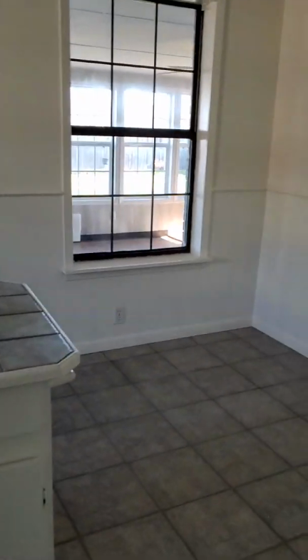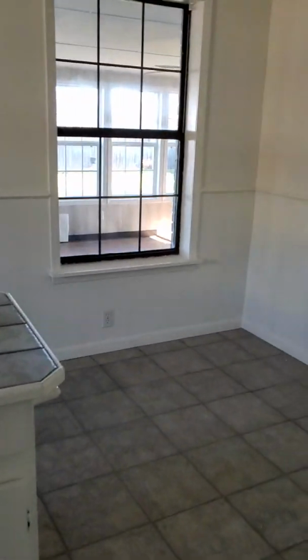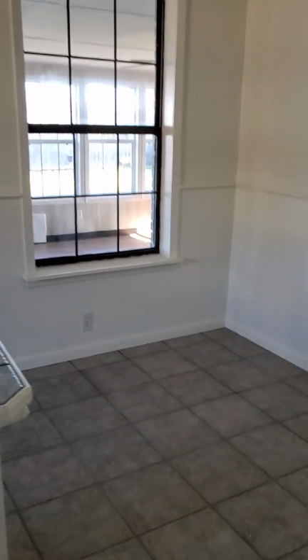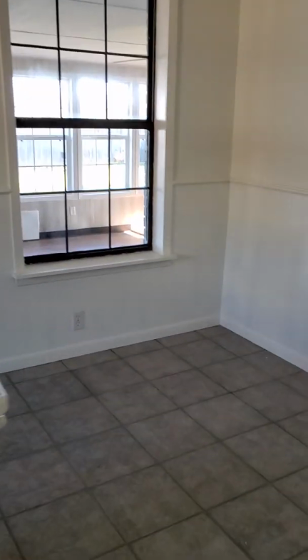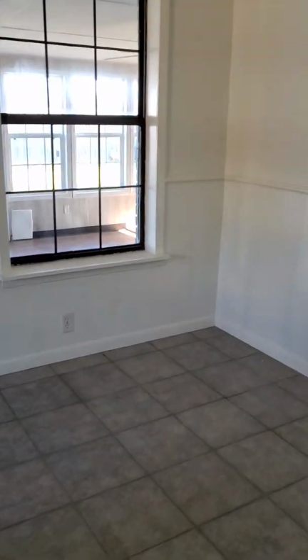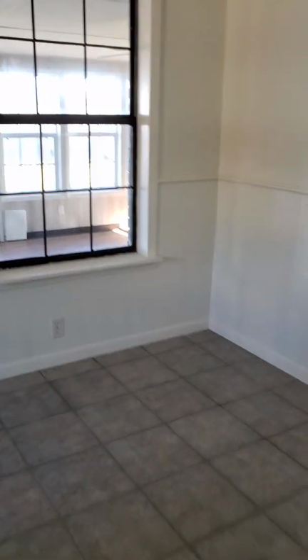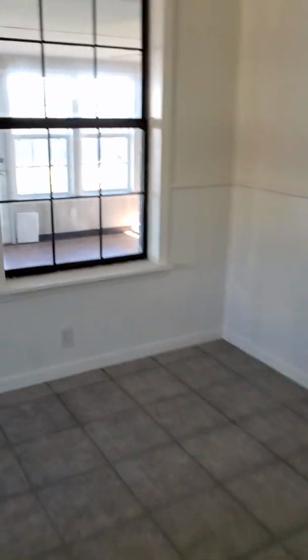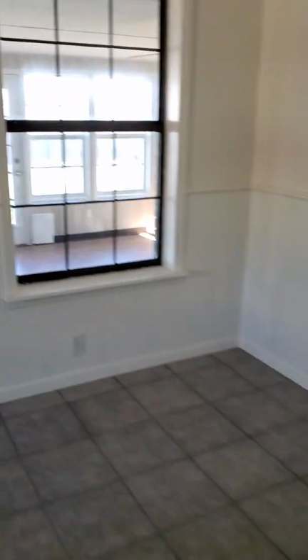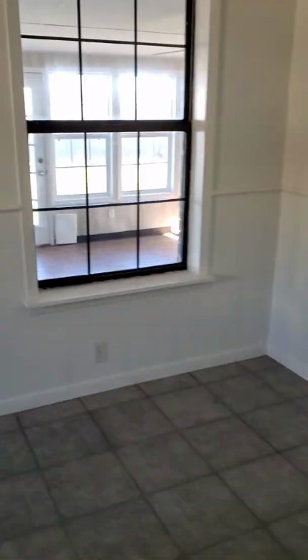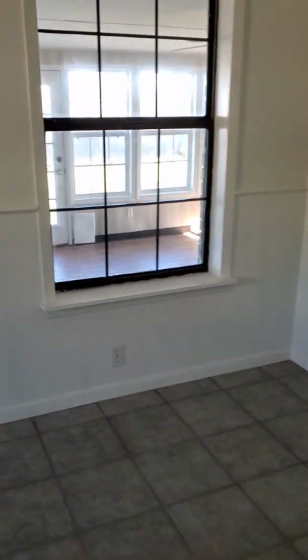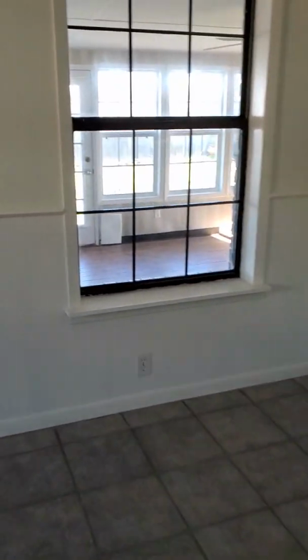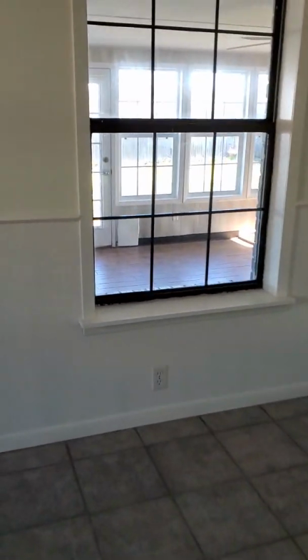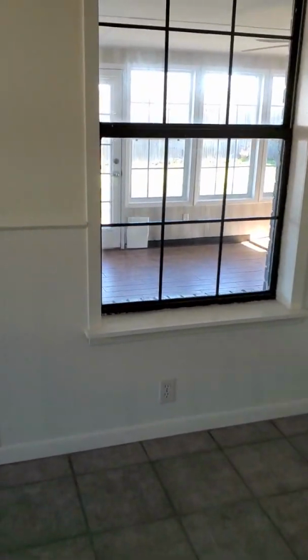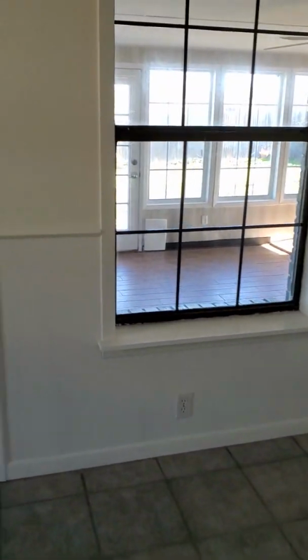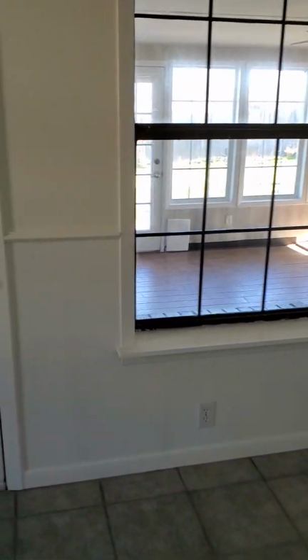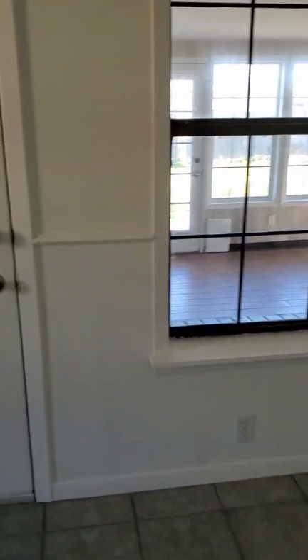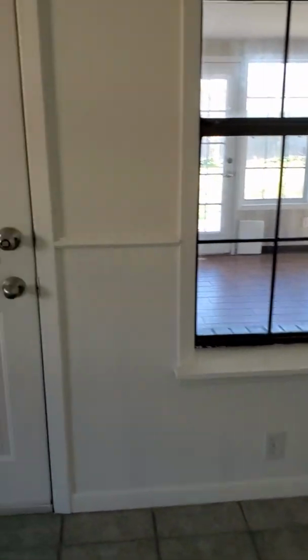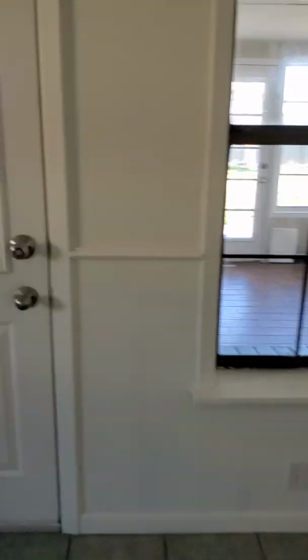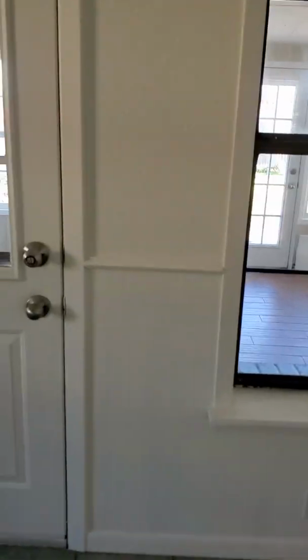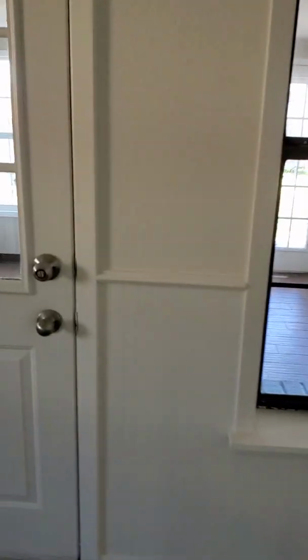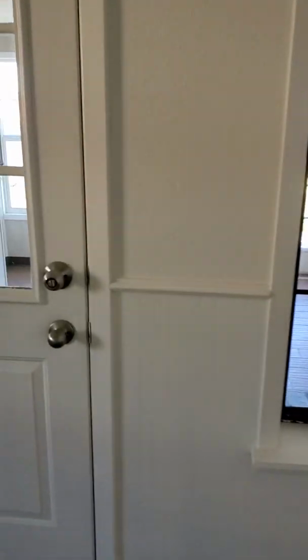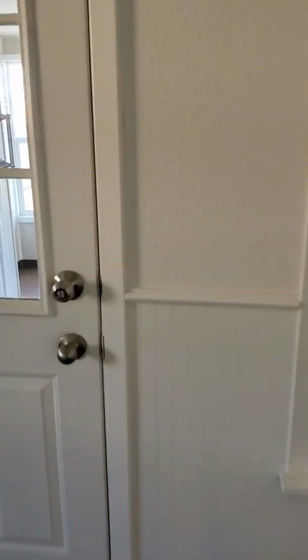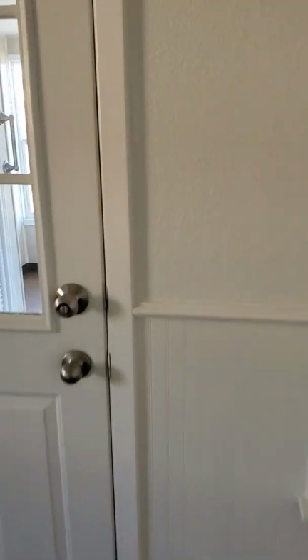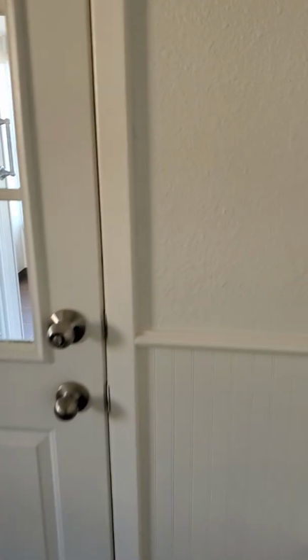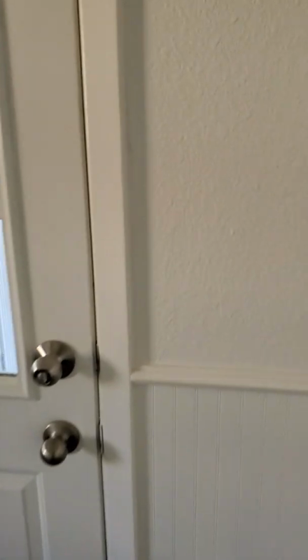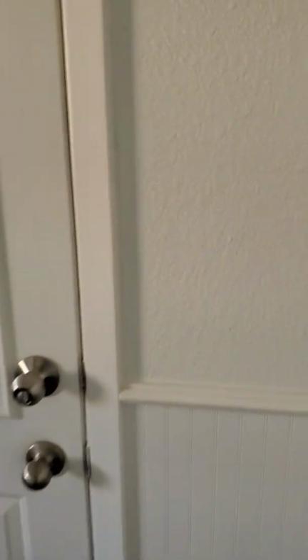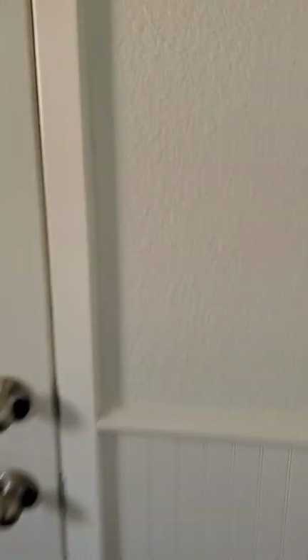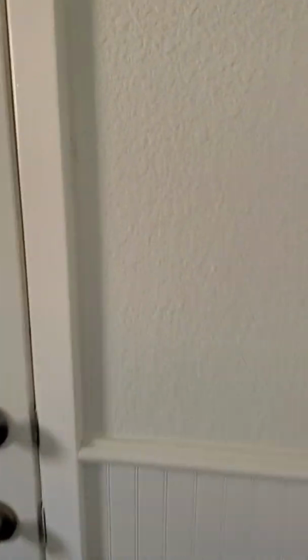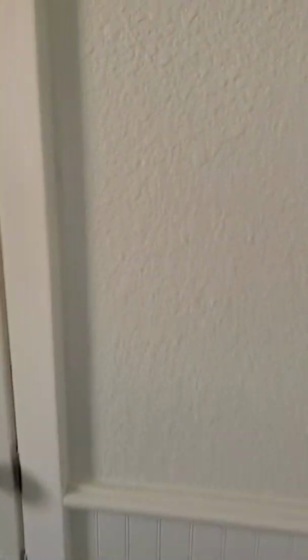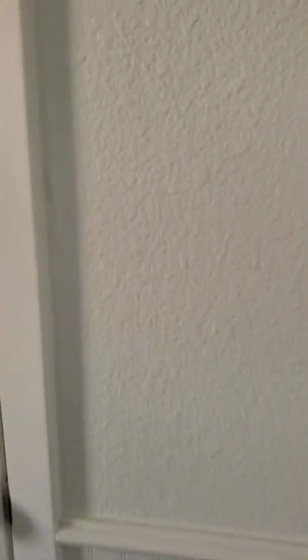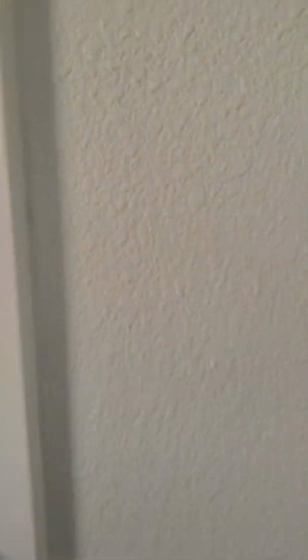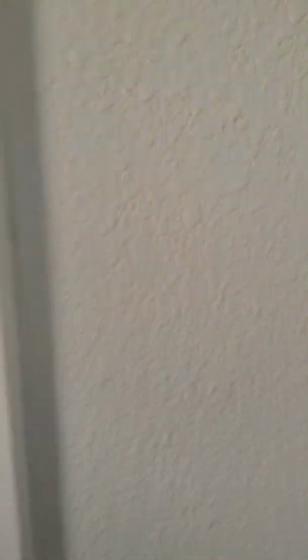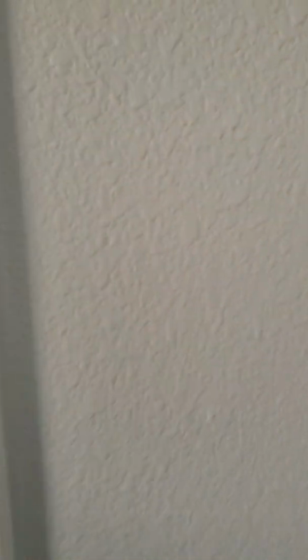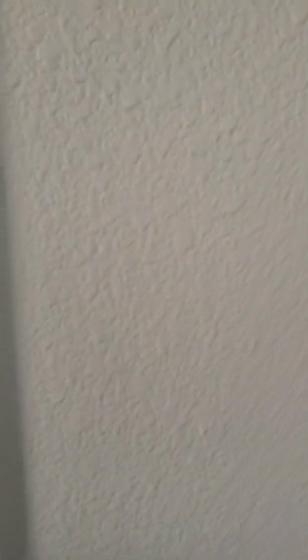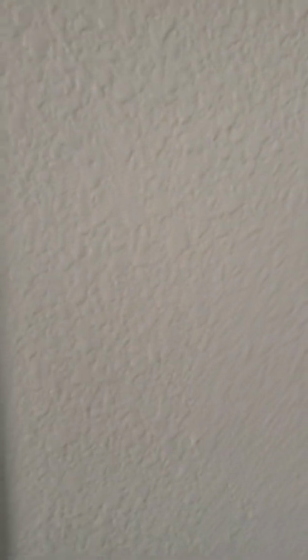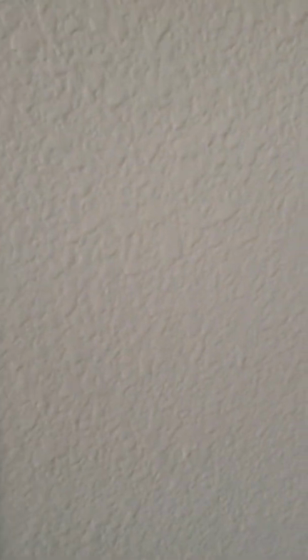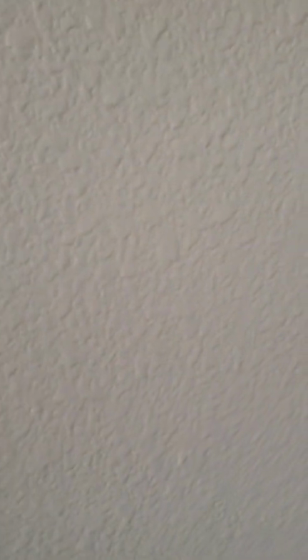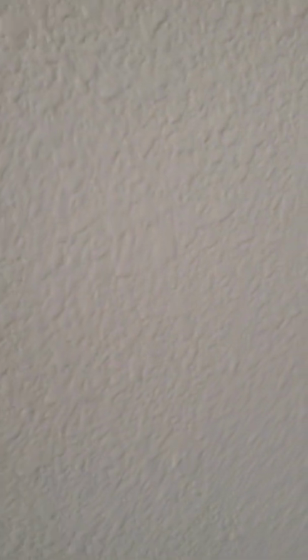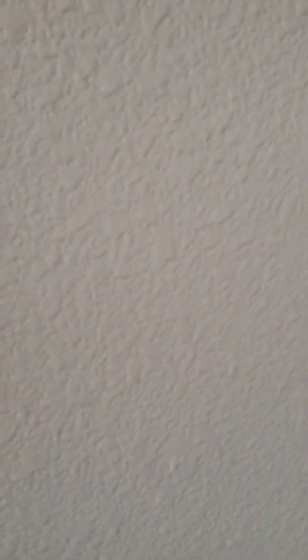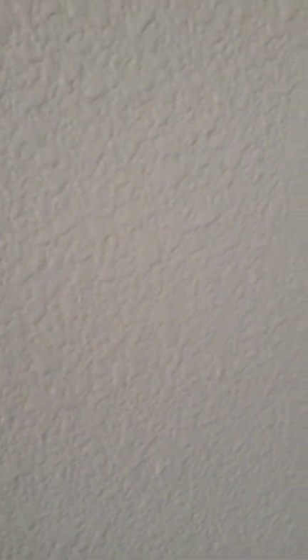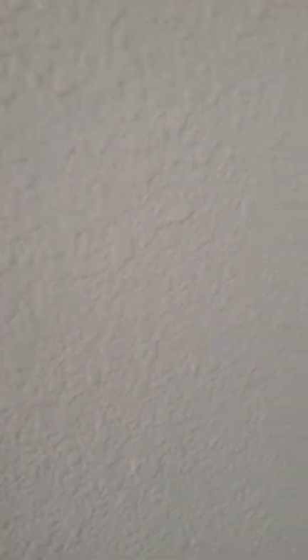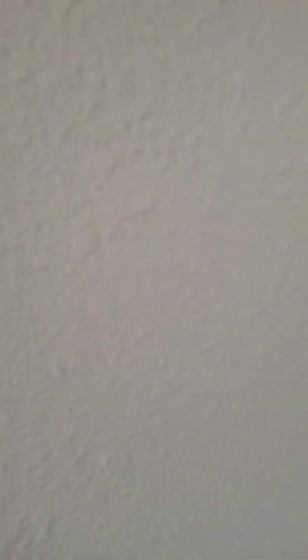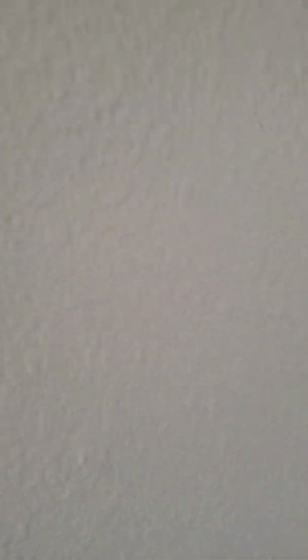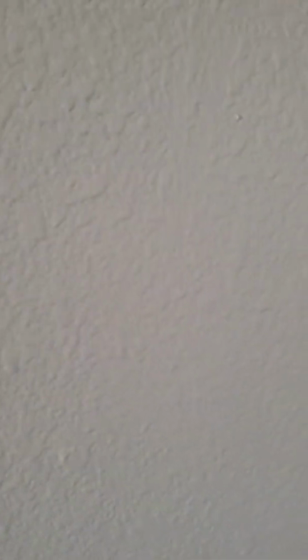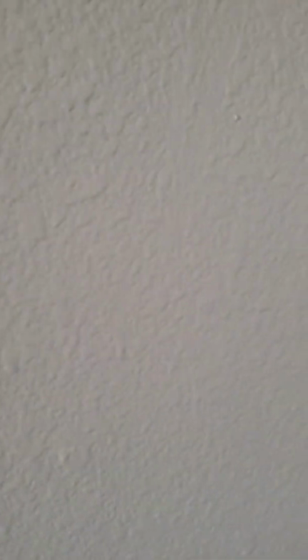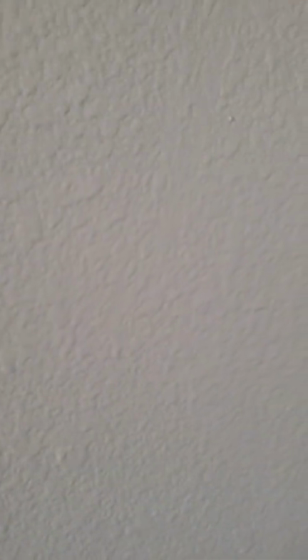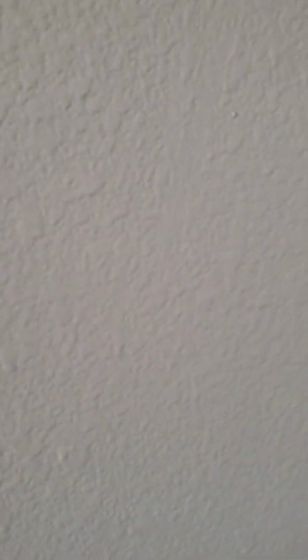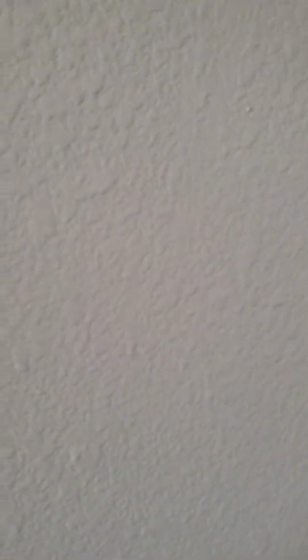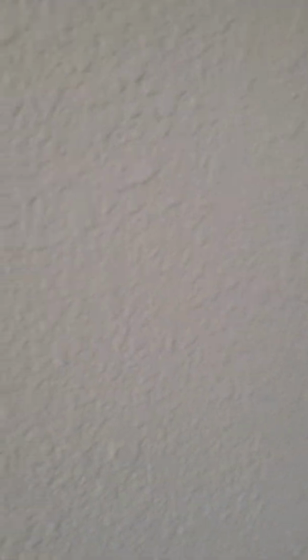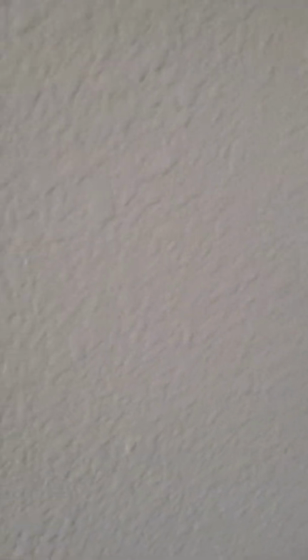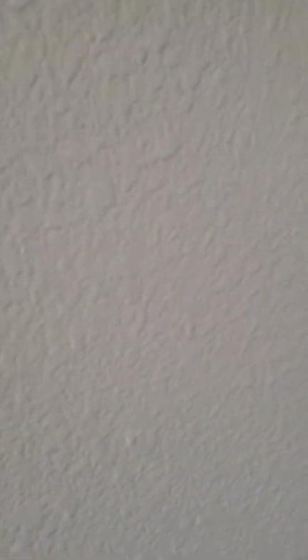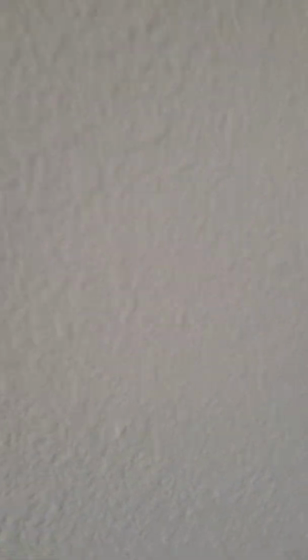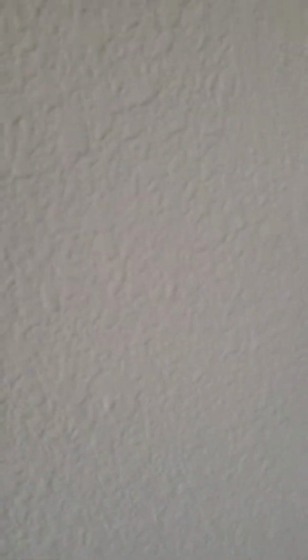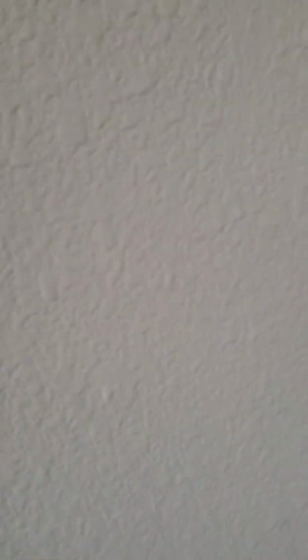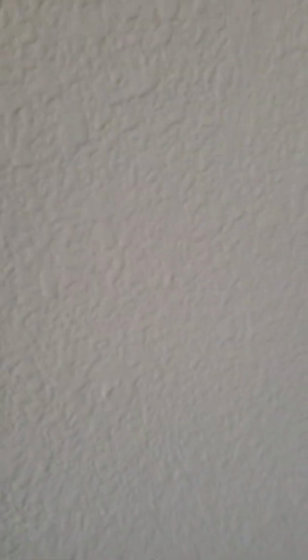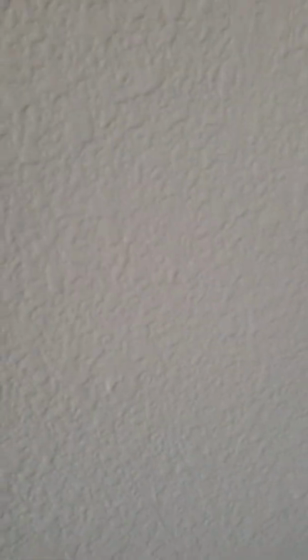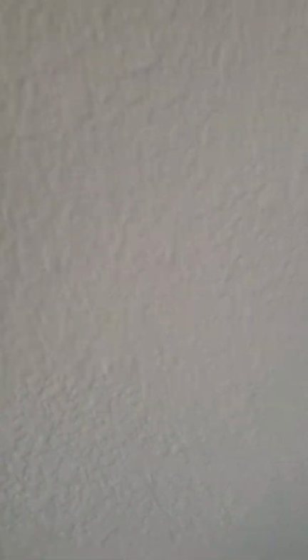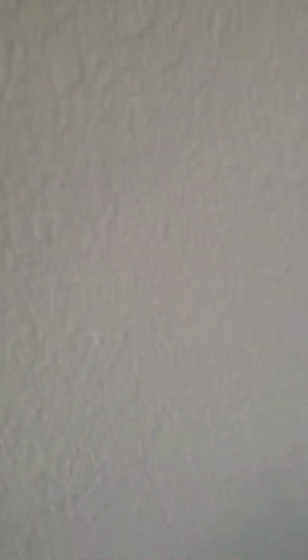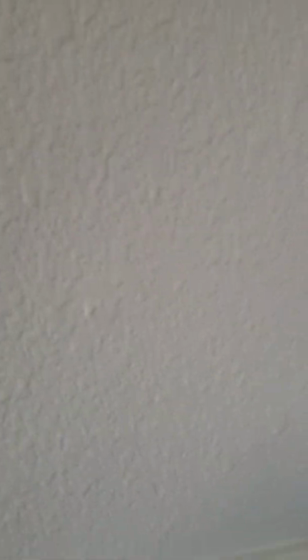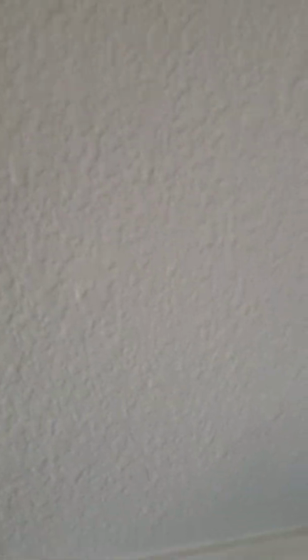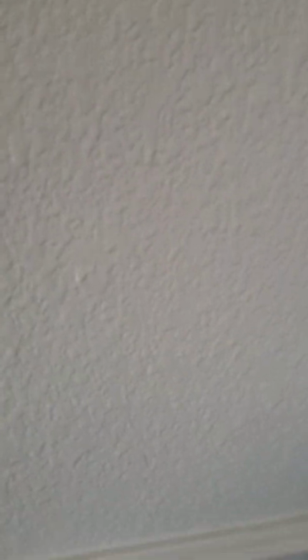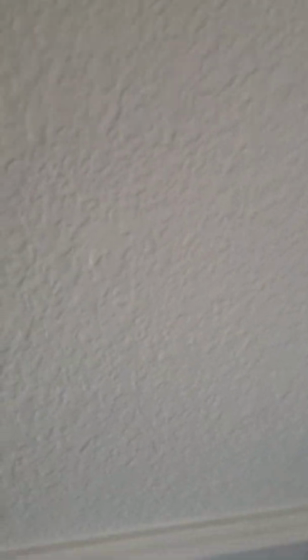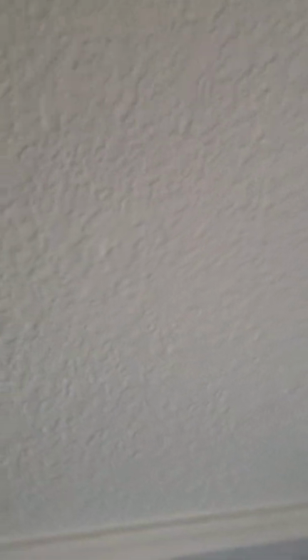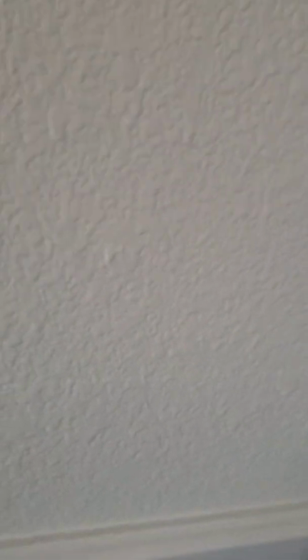Going out here, it looks like they have a sunroom — a little play area for little man.